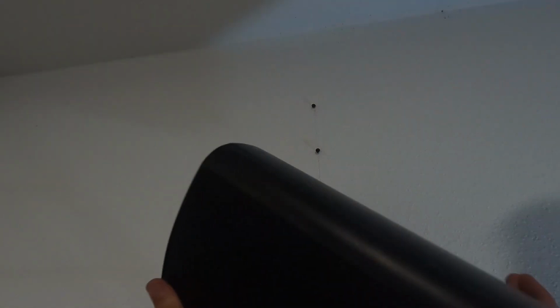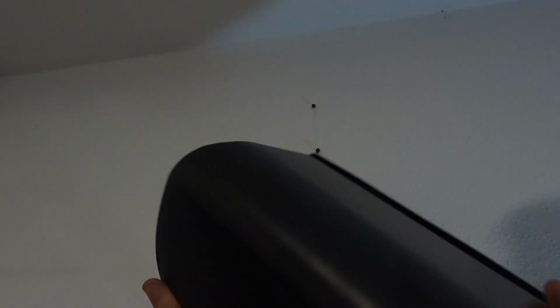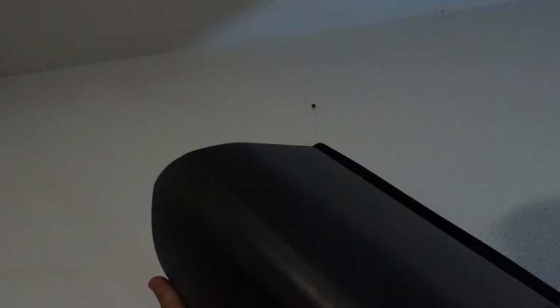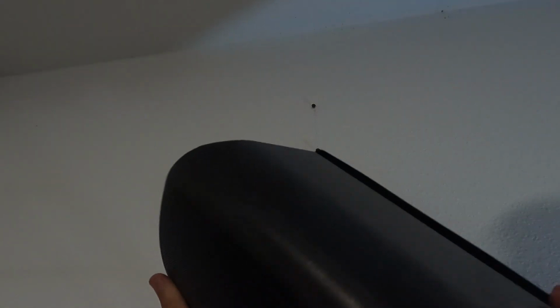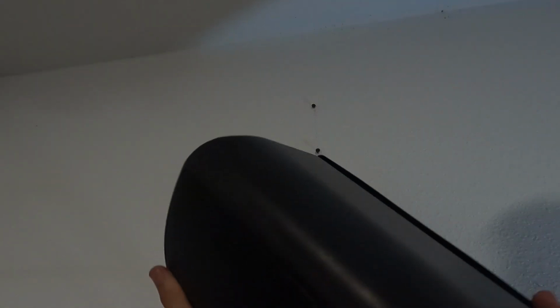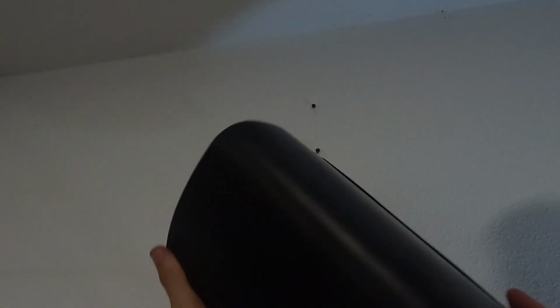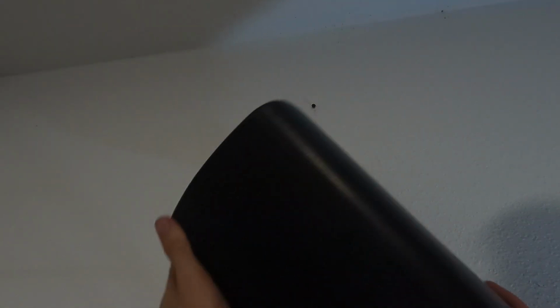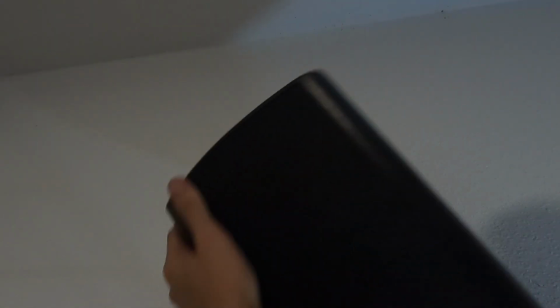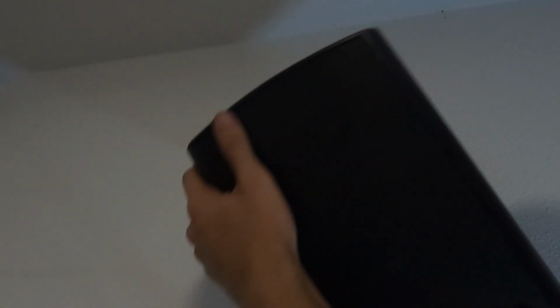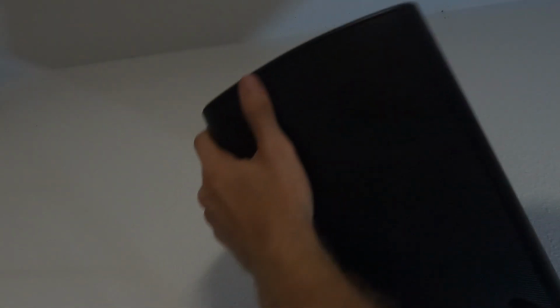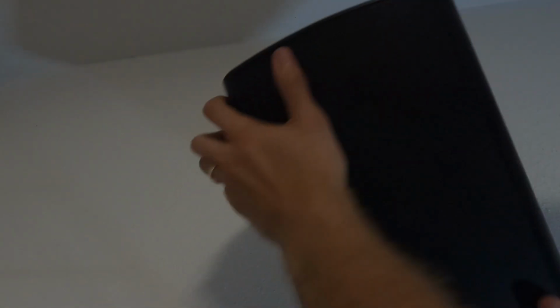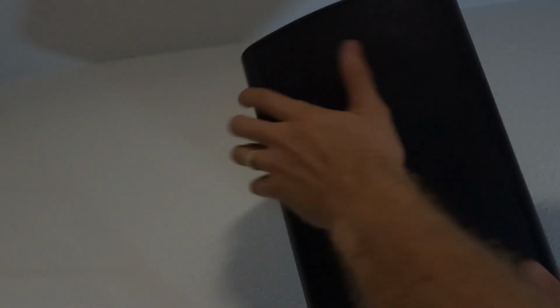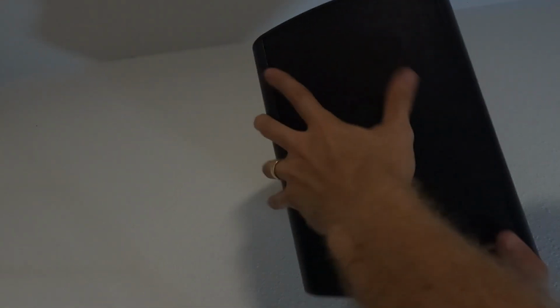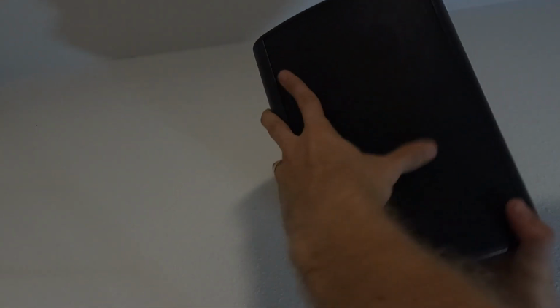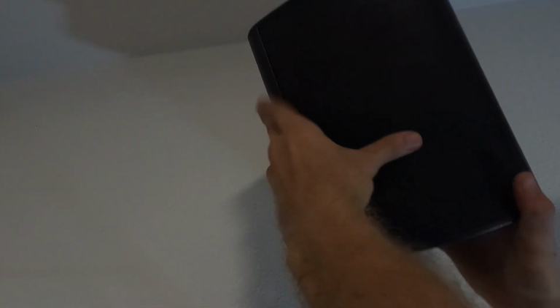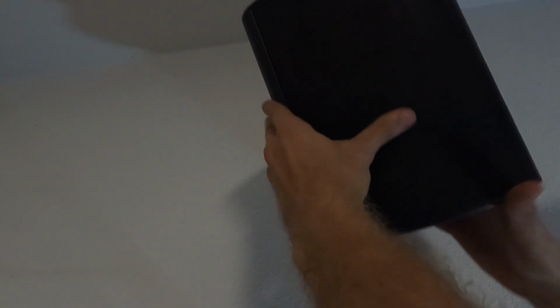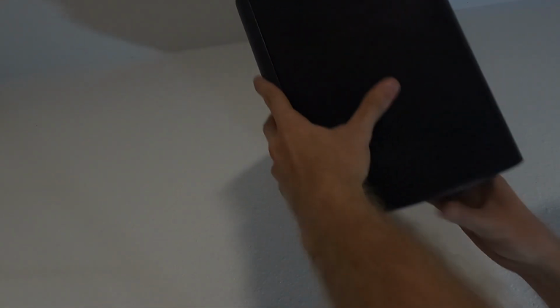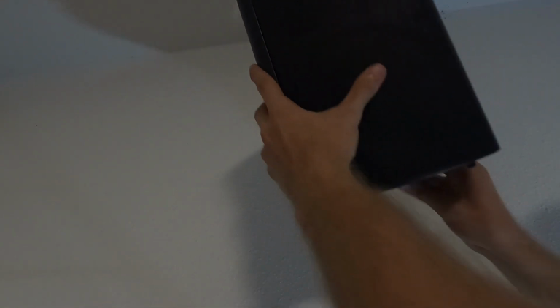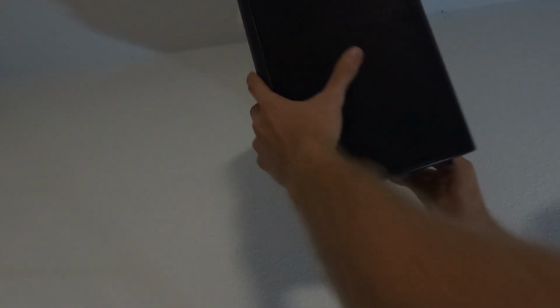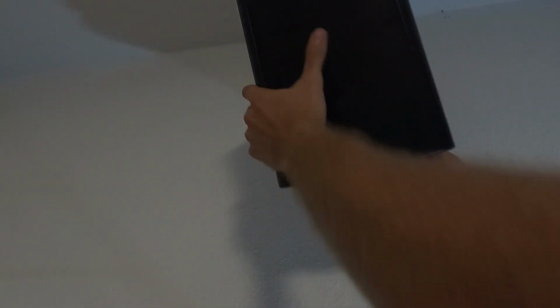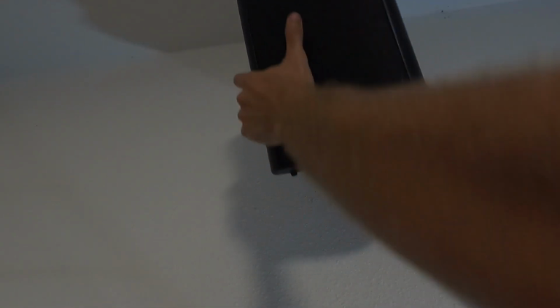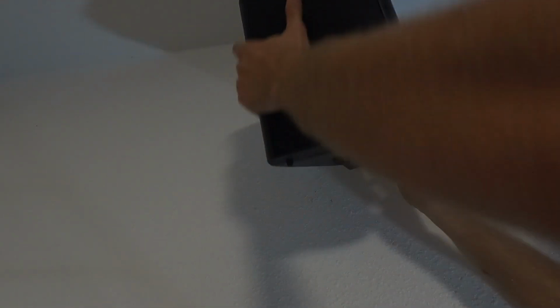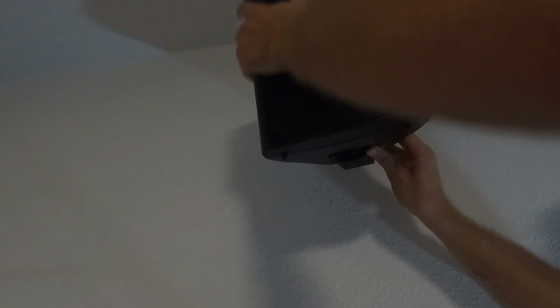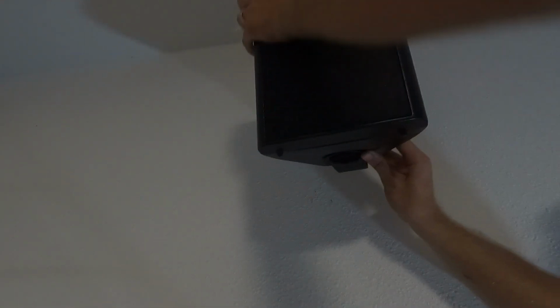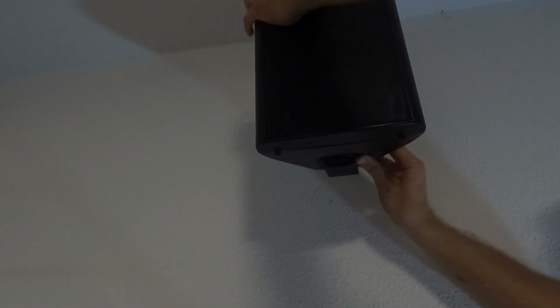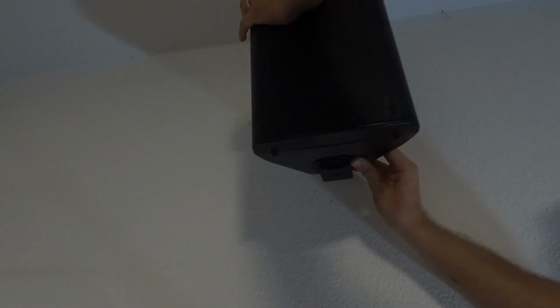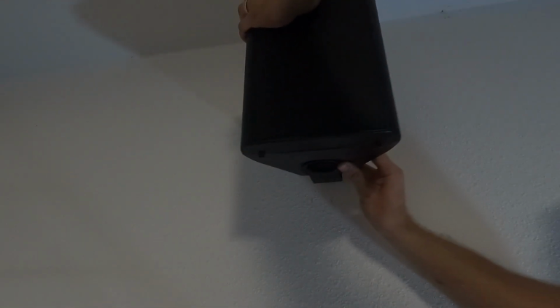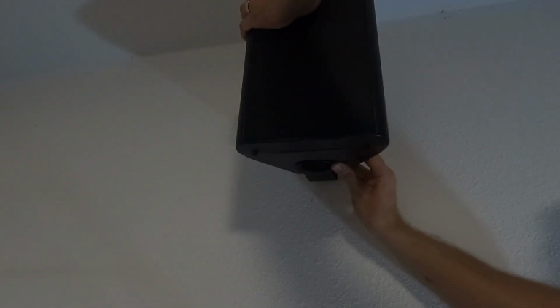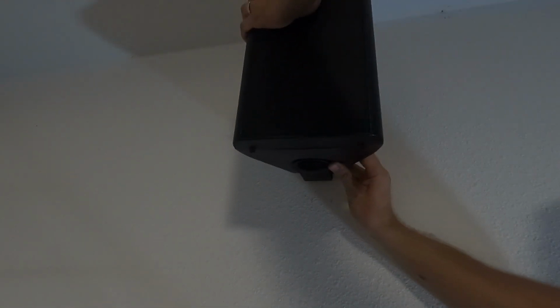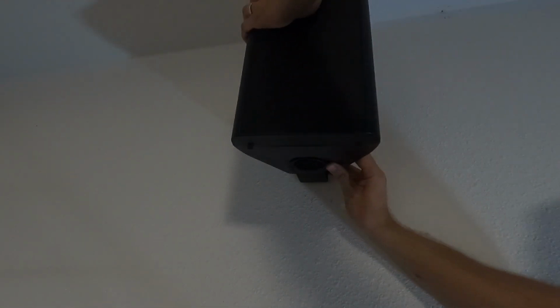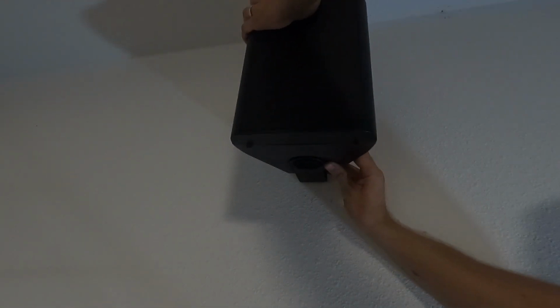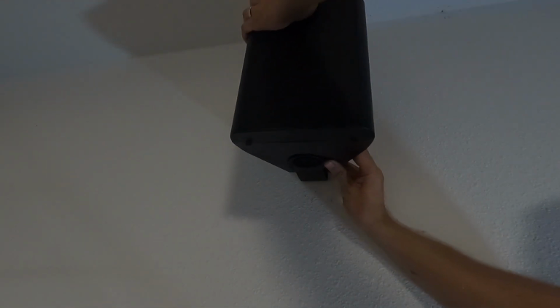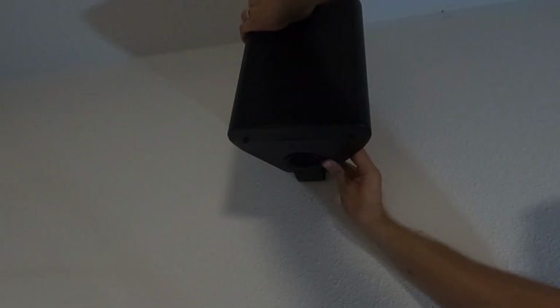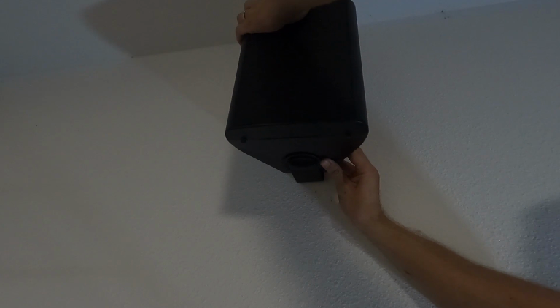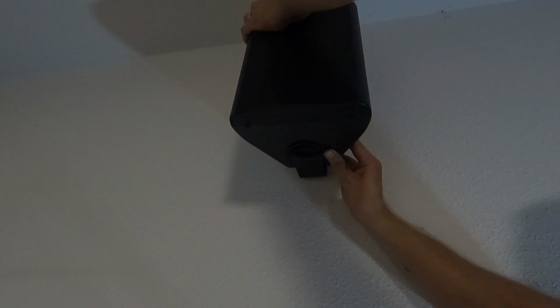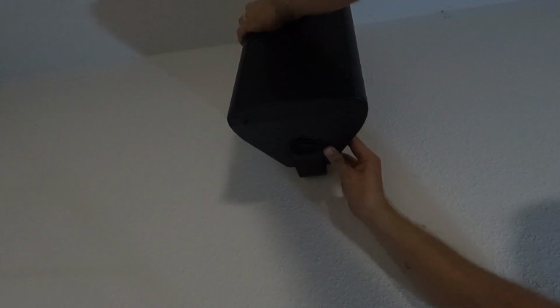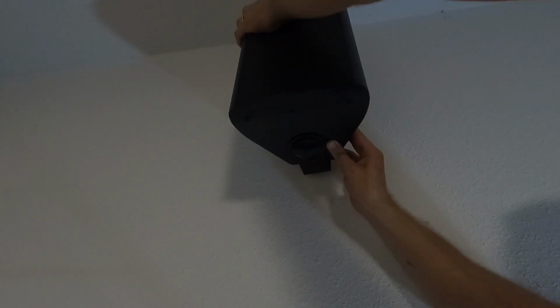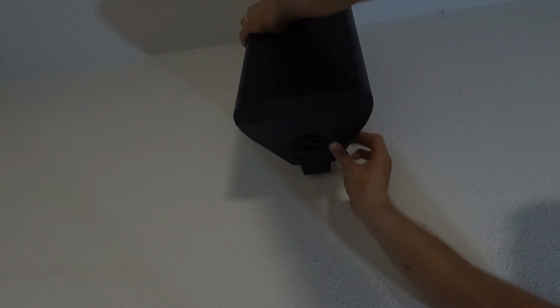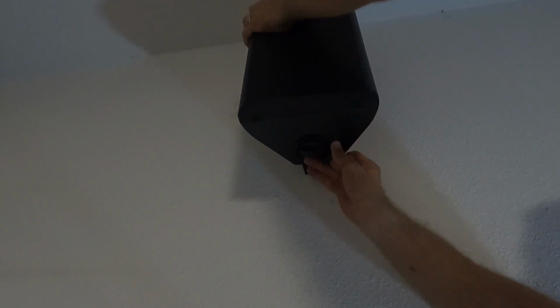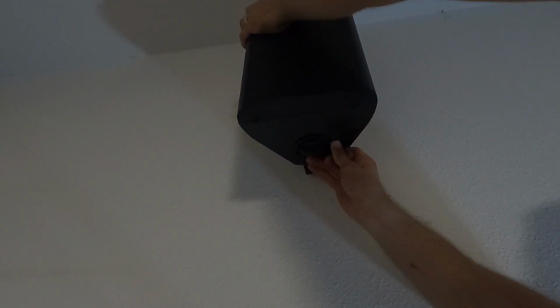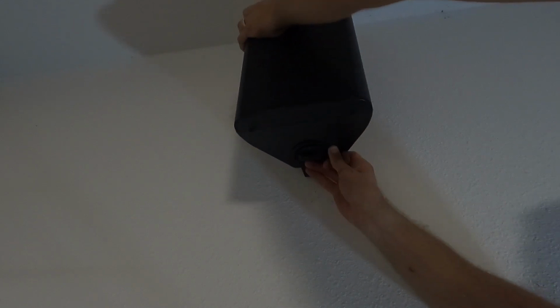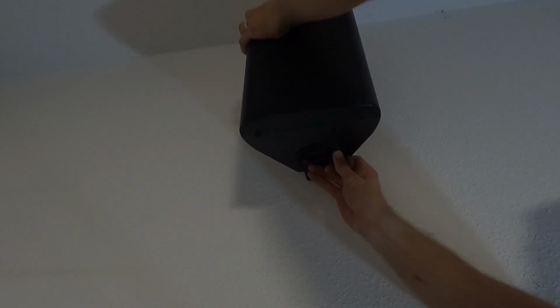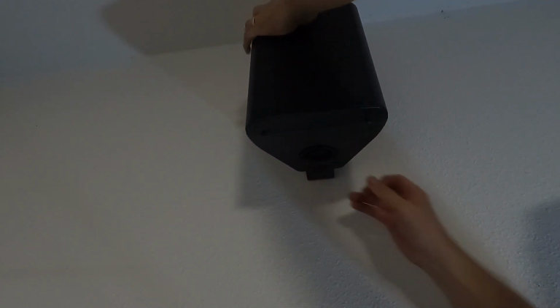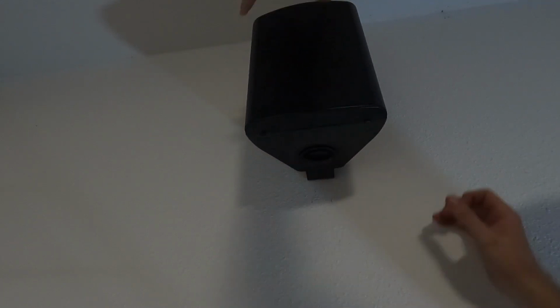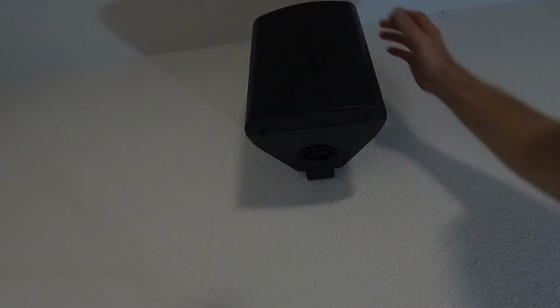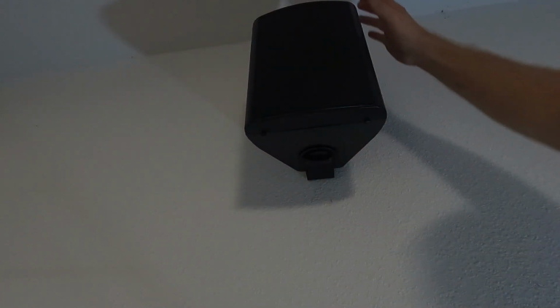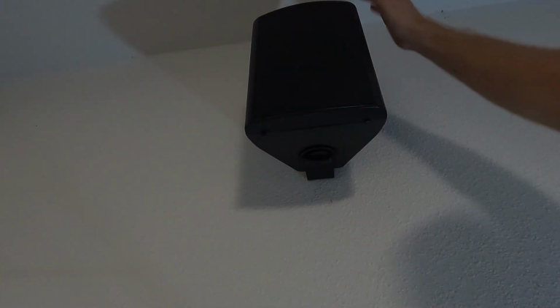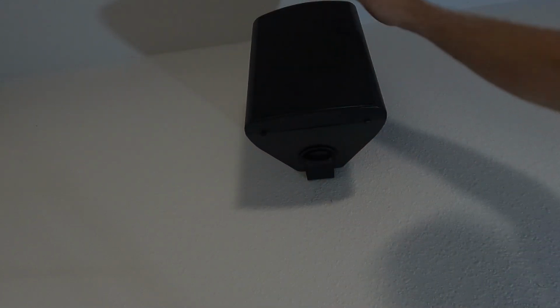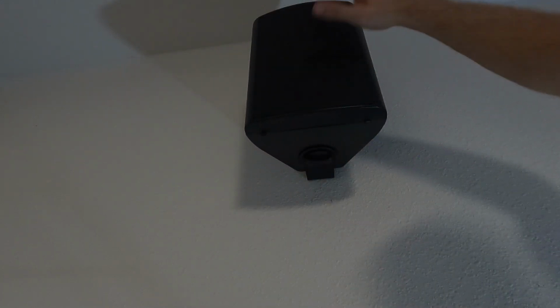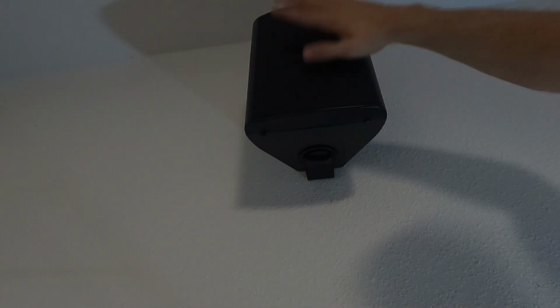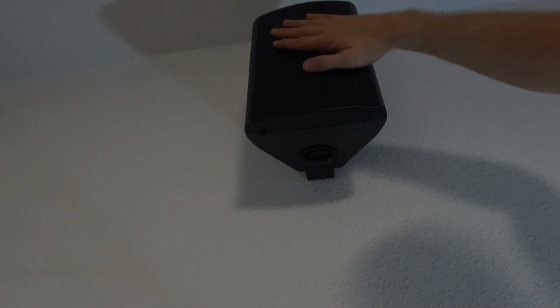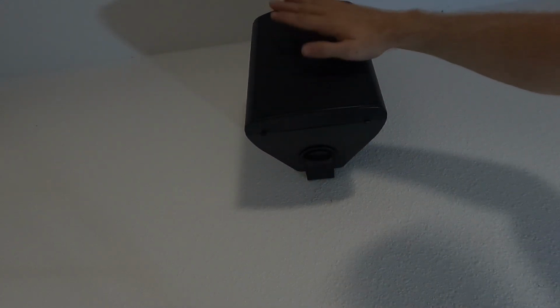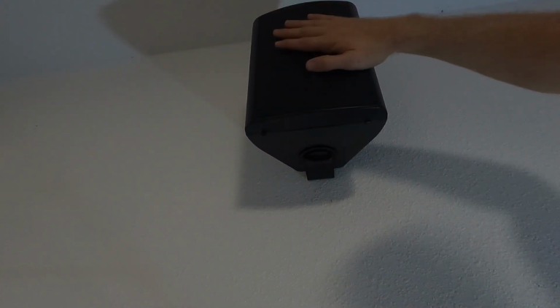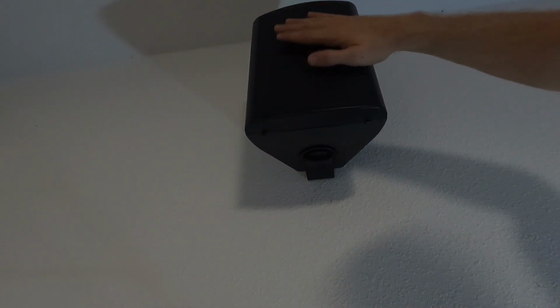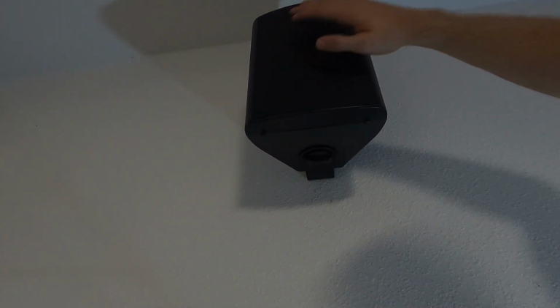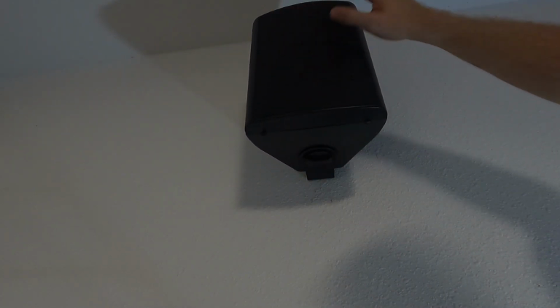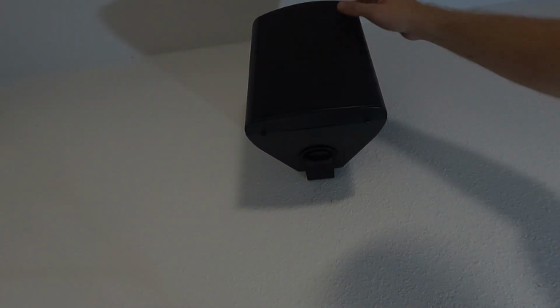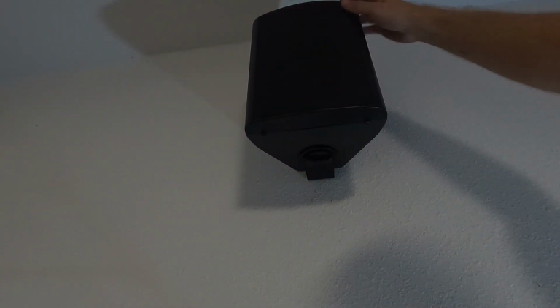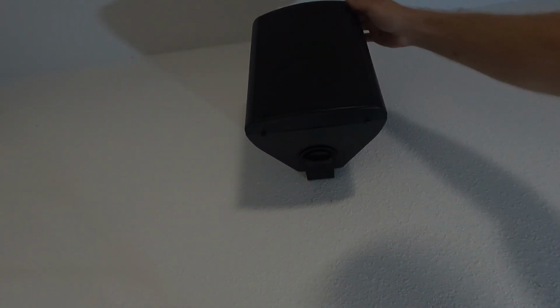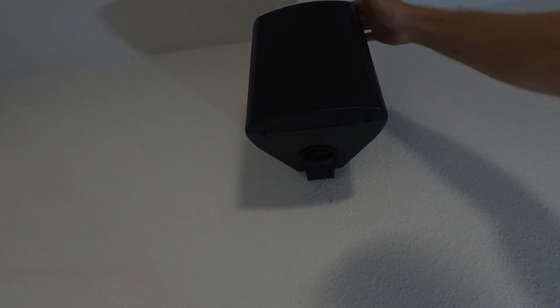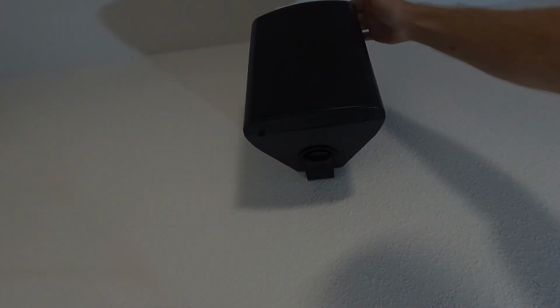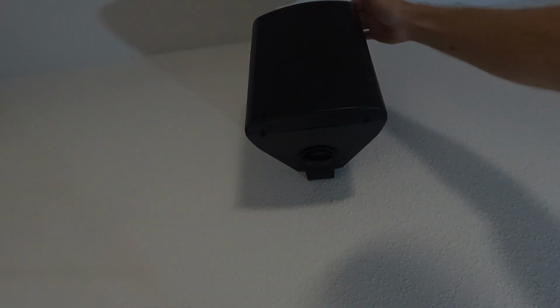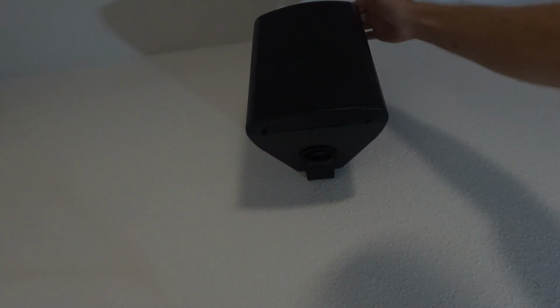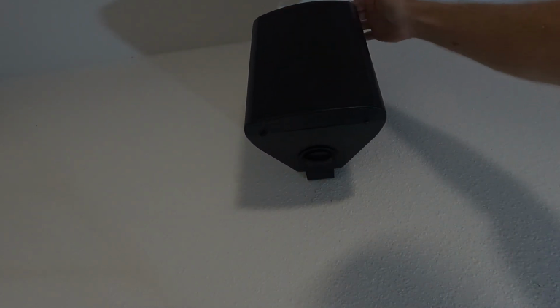Grab your first speaker and line it up to make sure it fits. This one fits great.